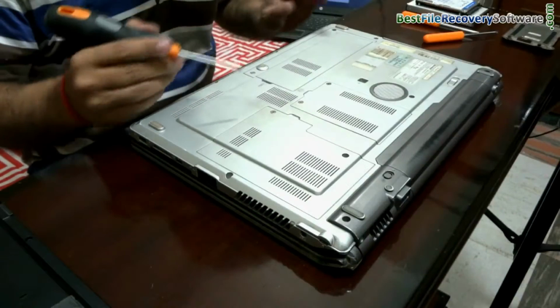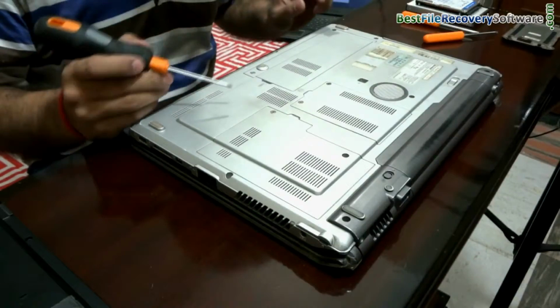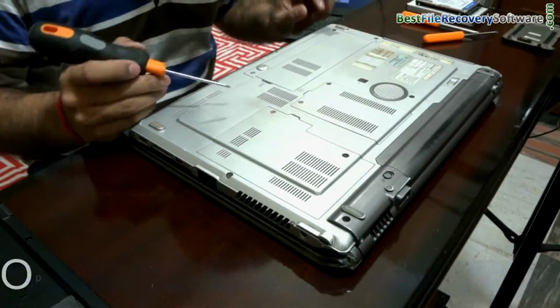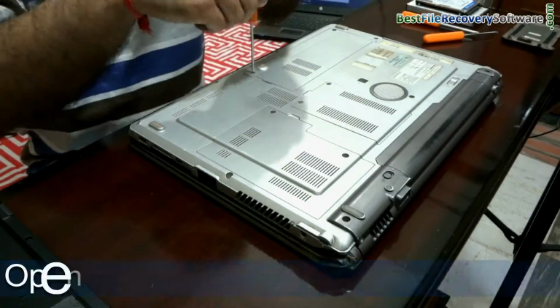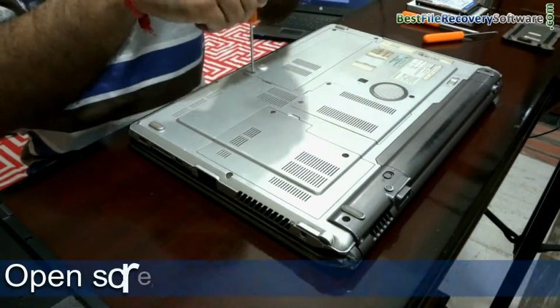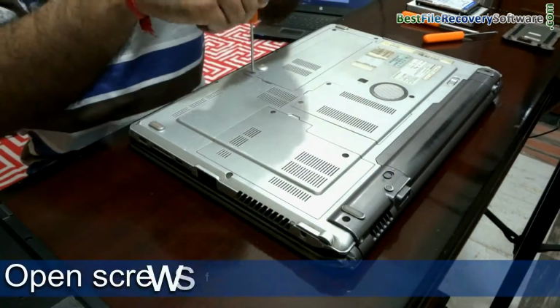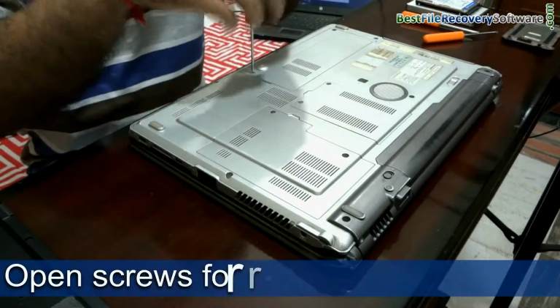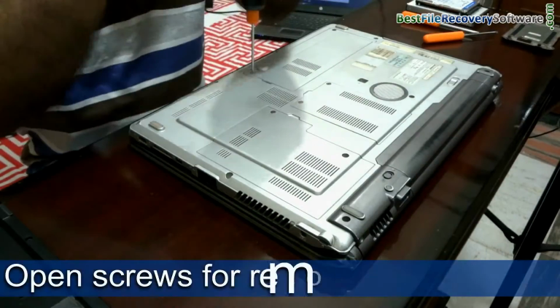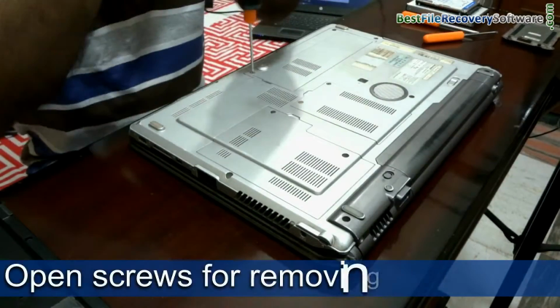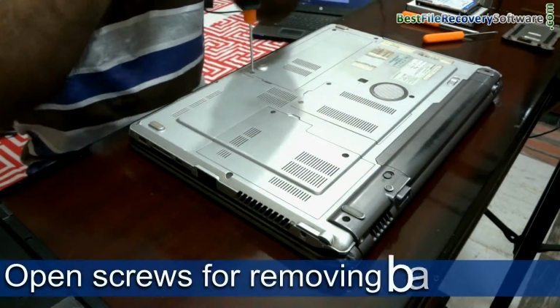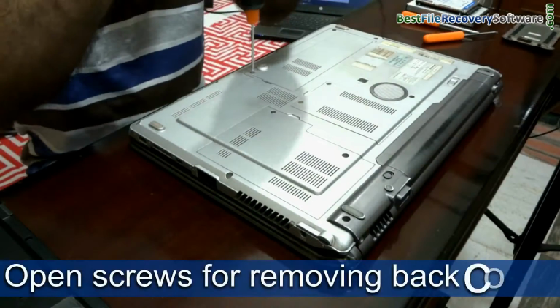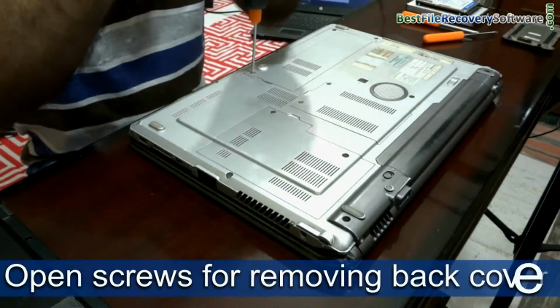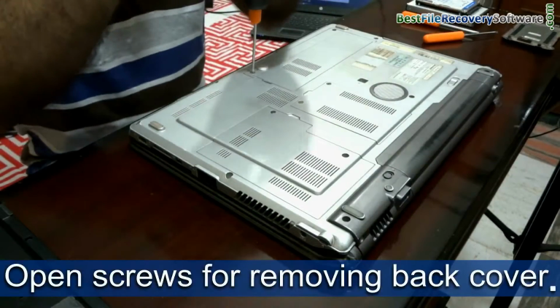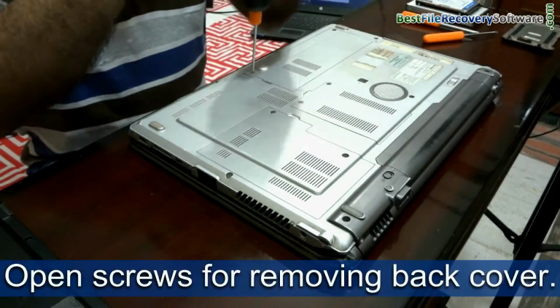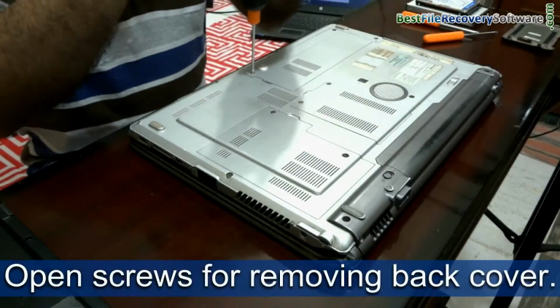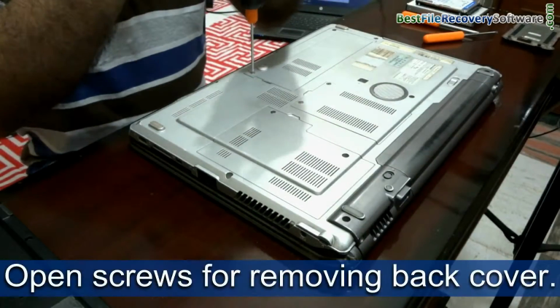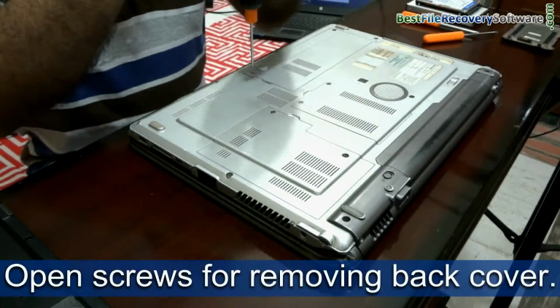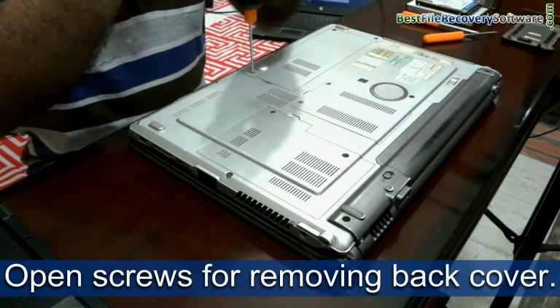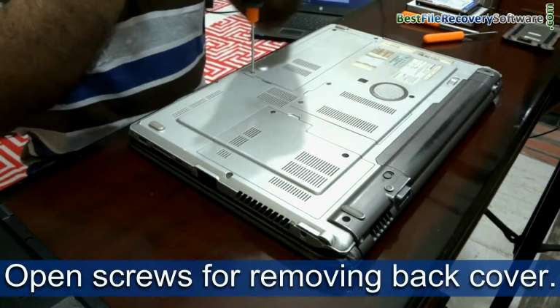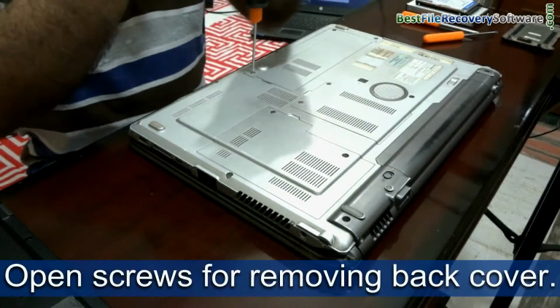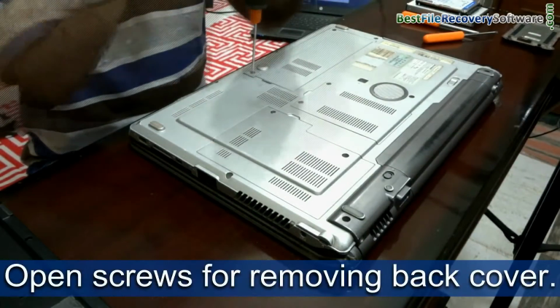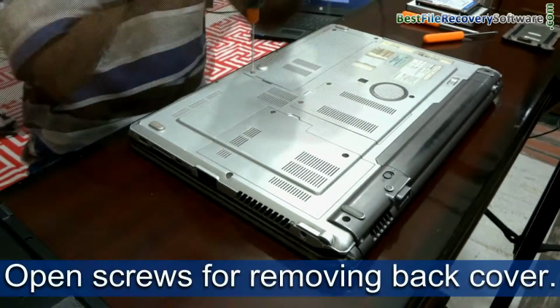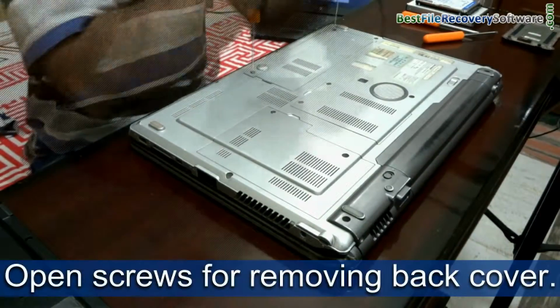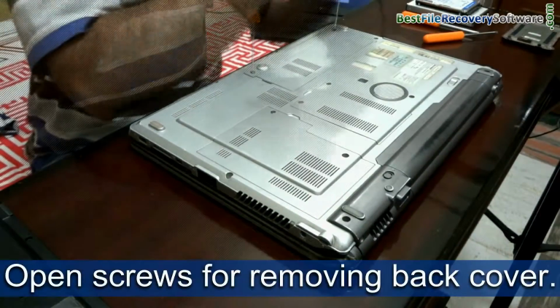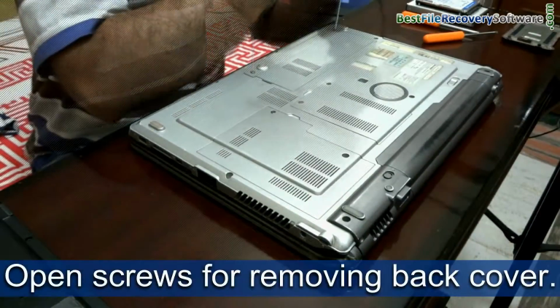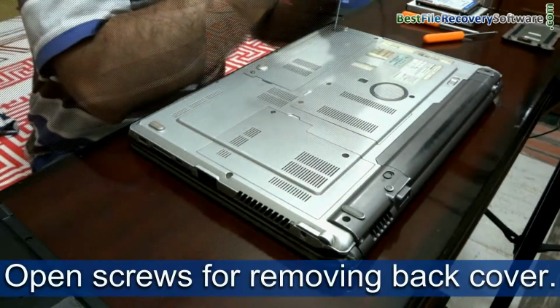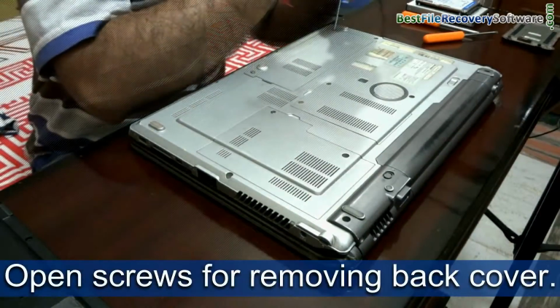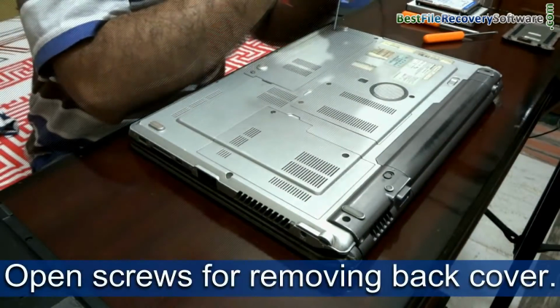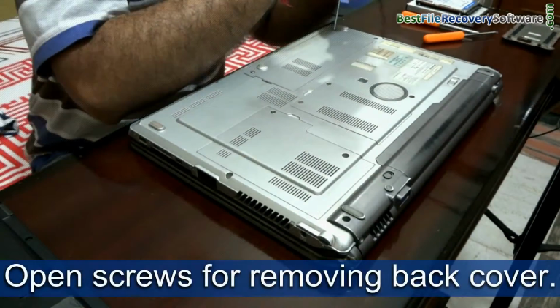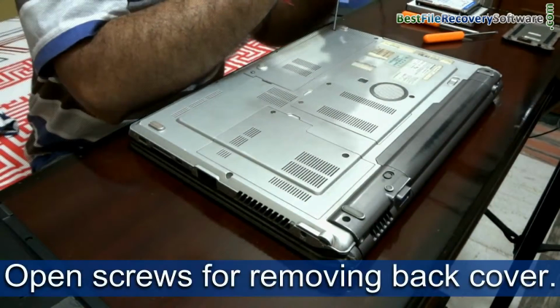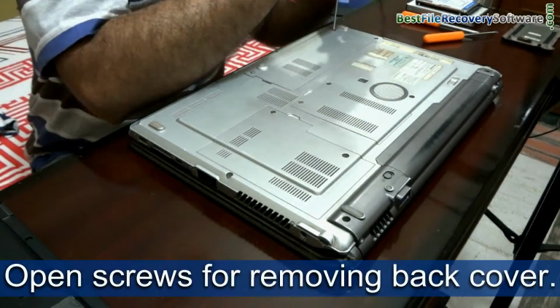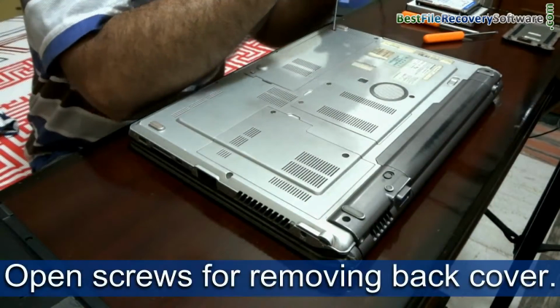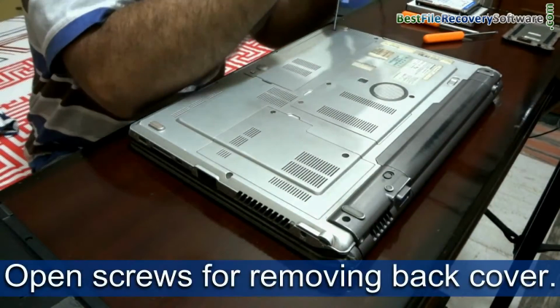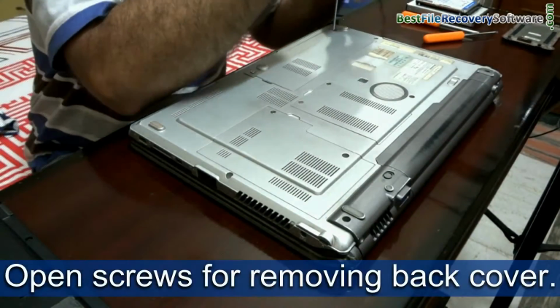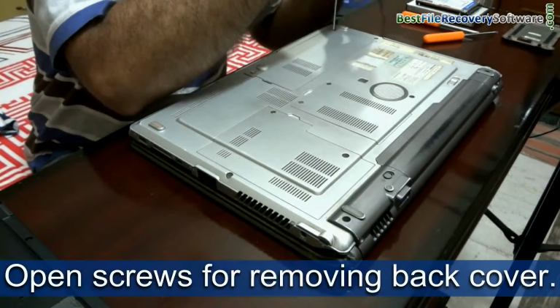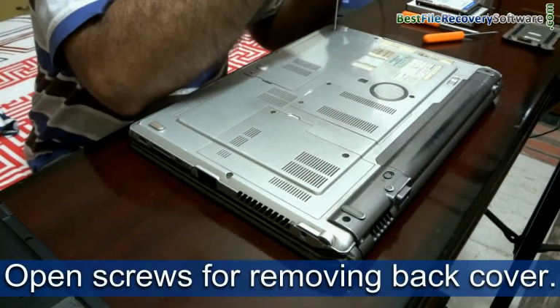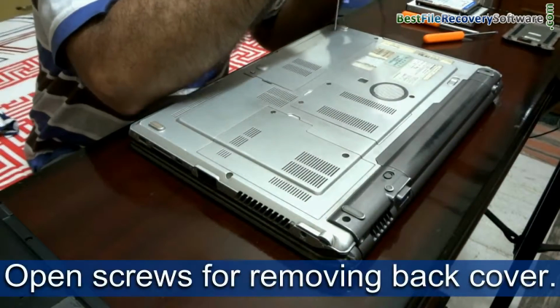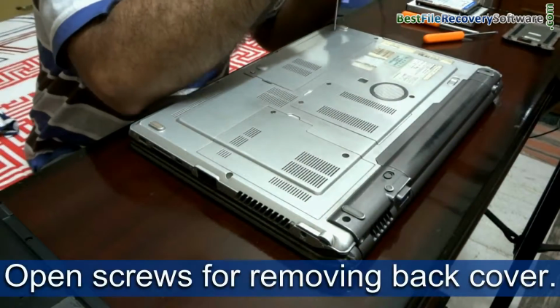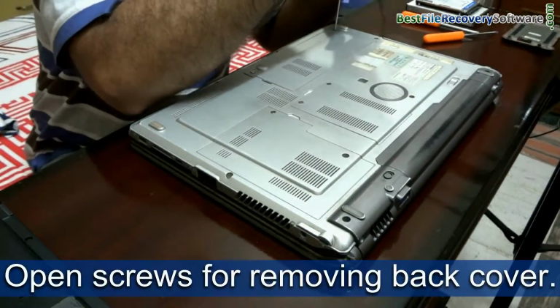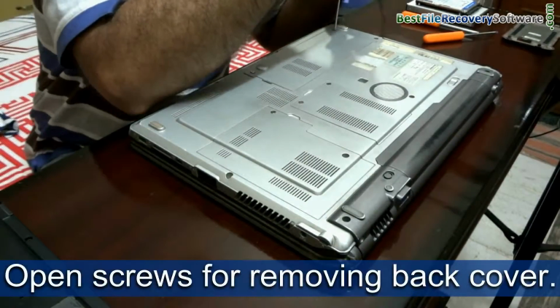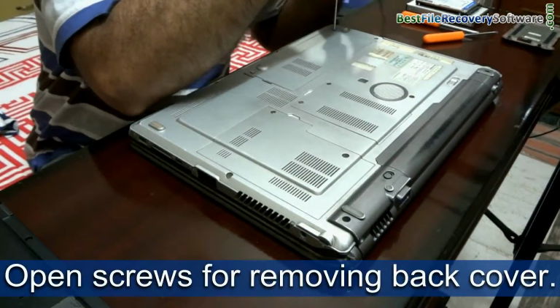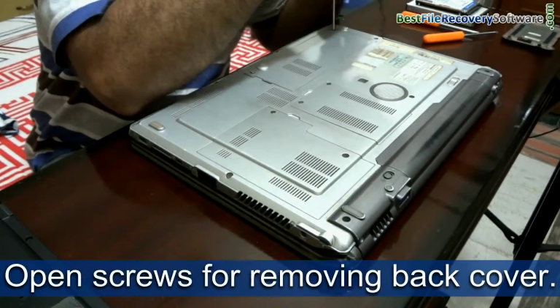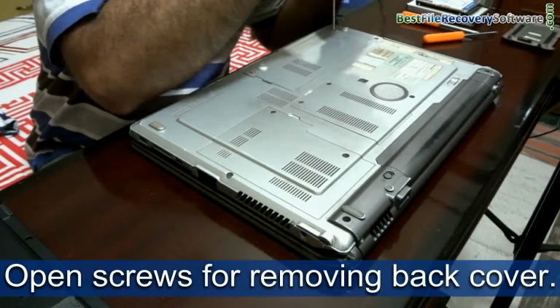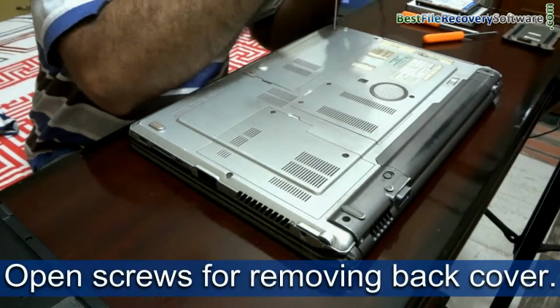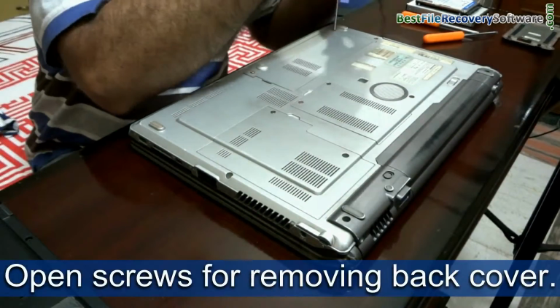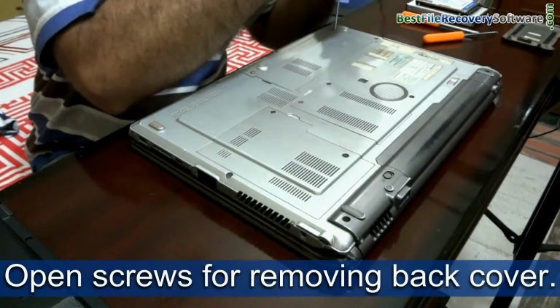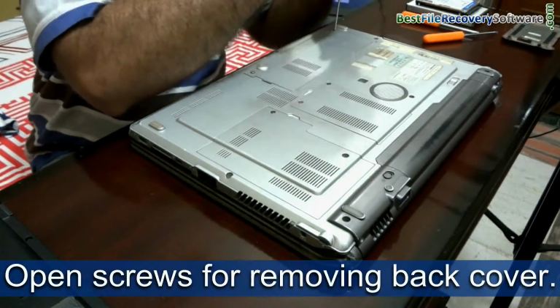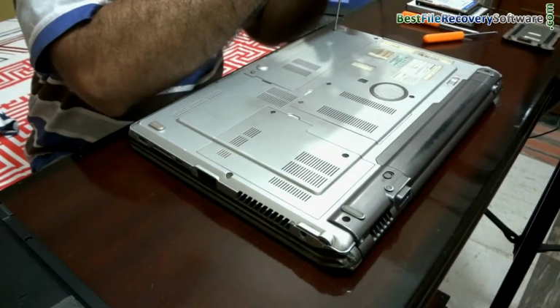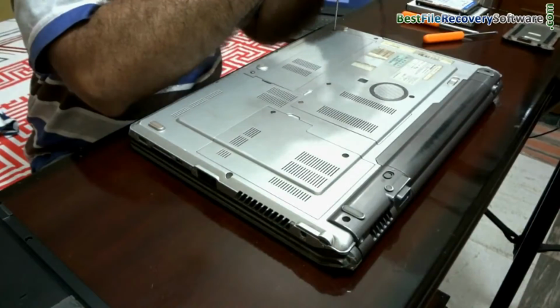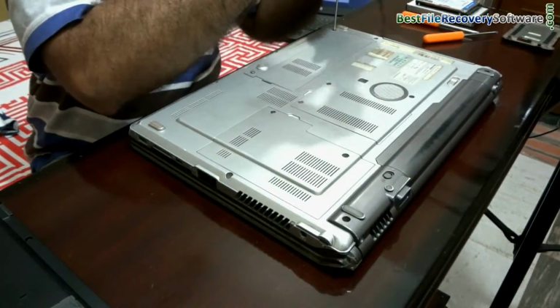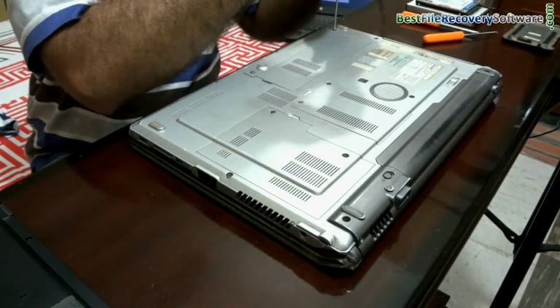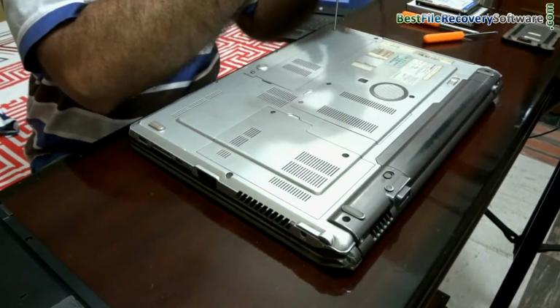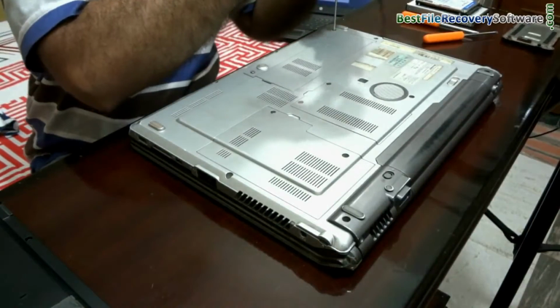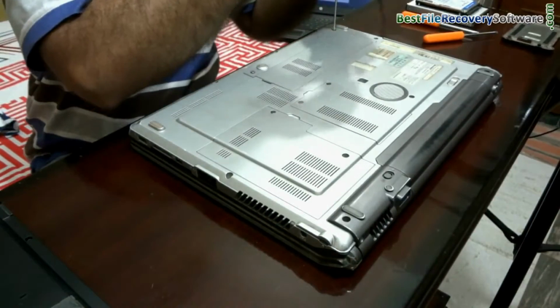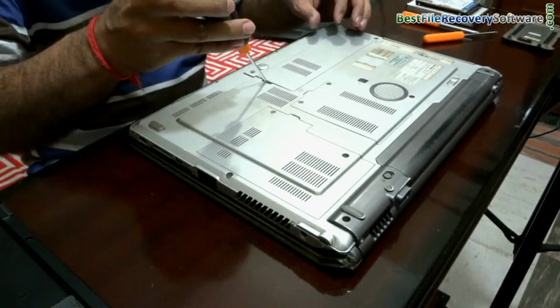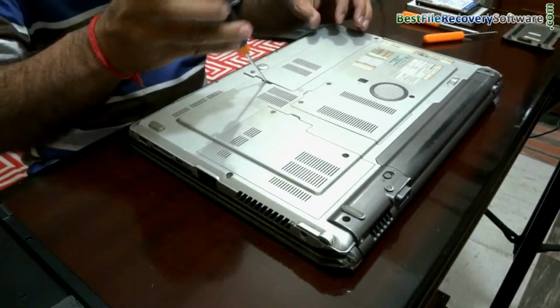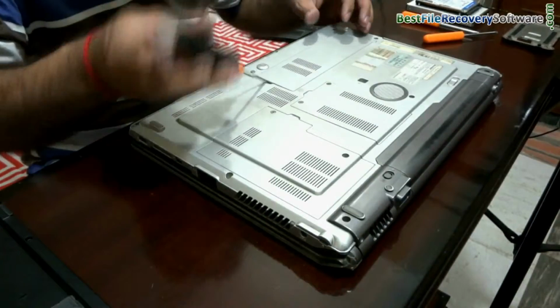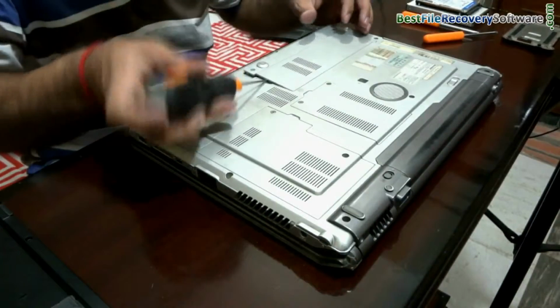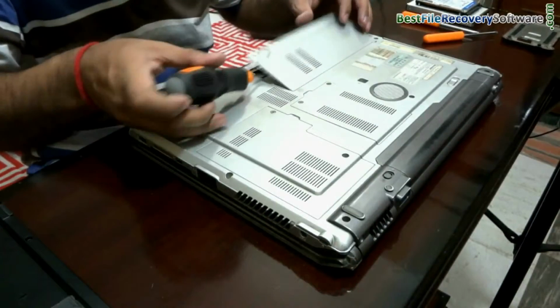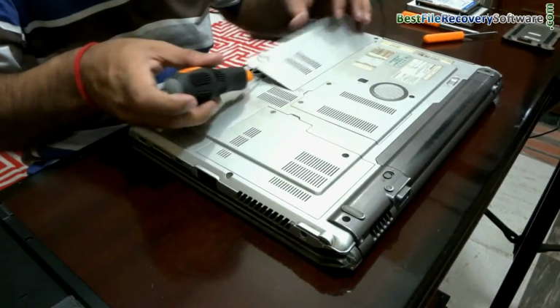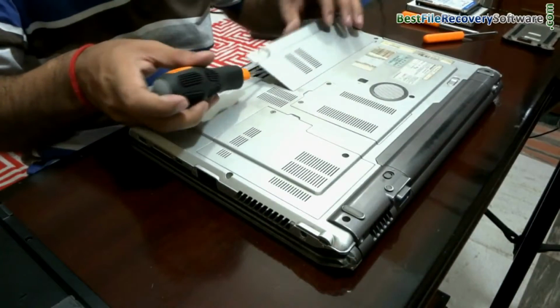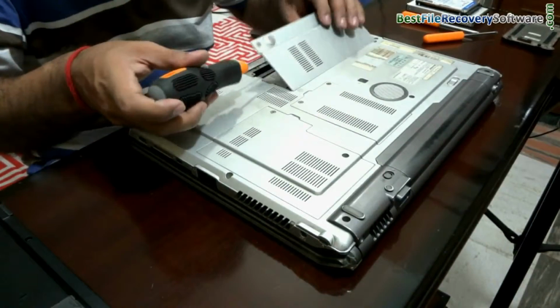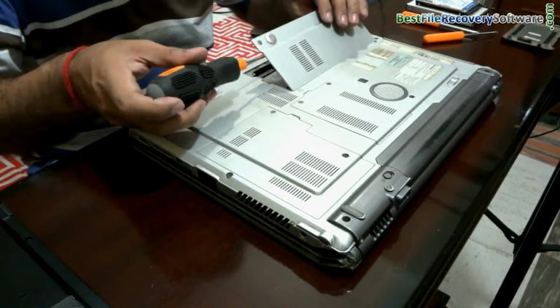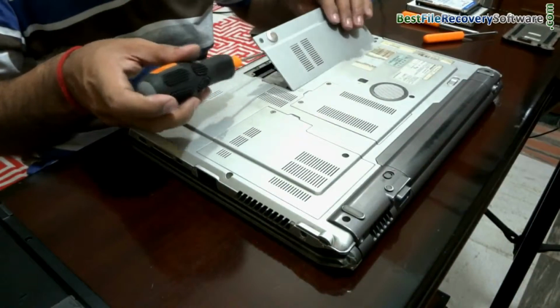For removing the cover of hard disk, carefully open the screws. Do not apply force for opening them.